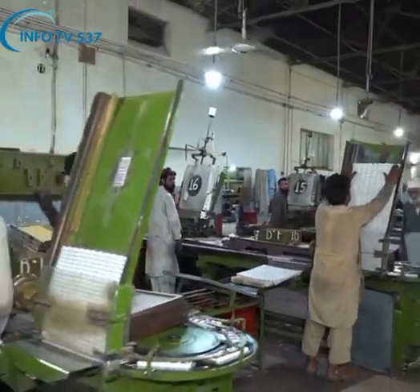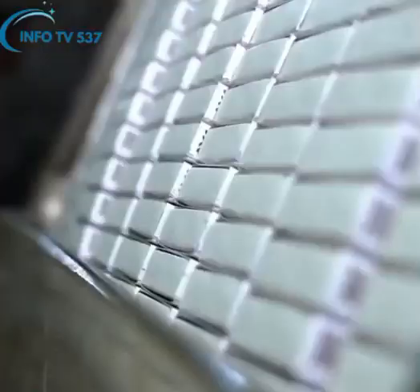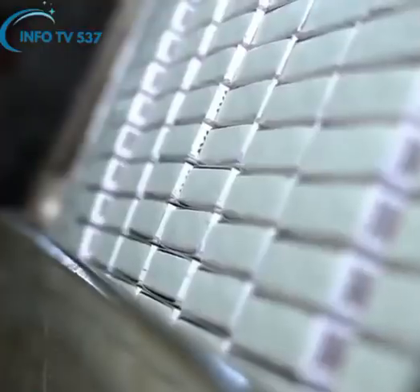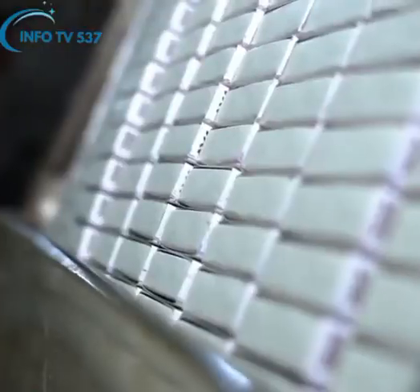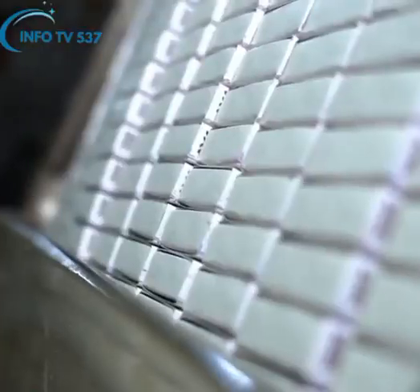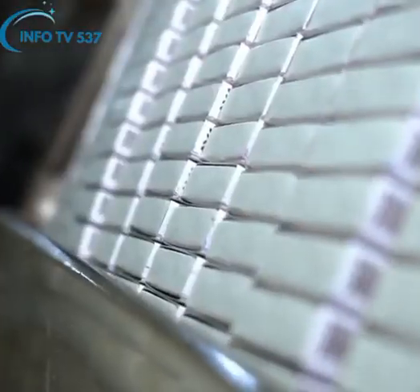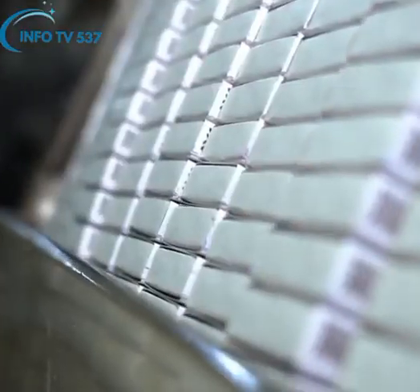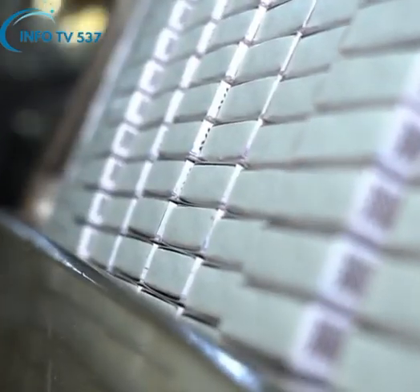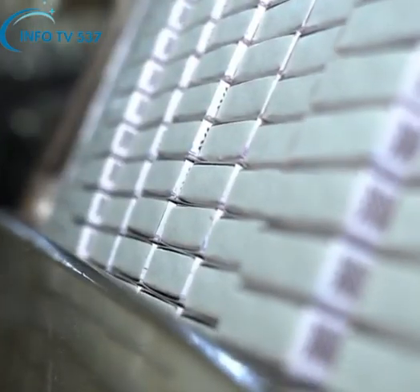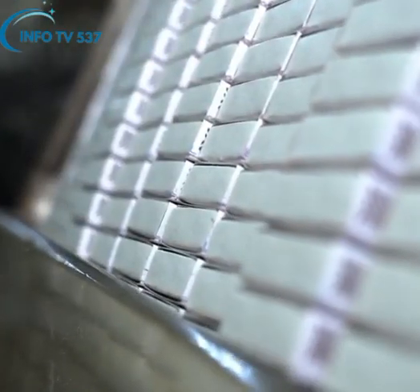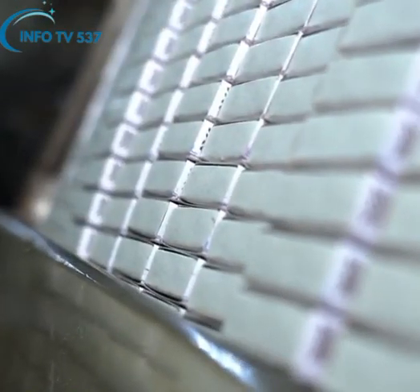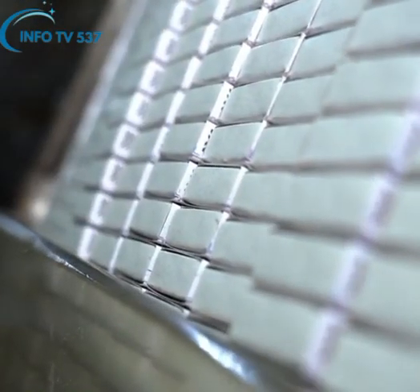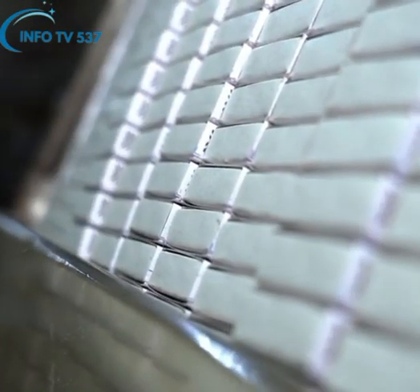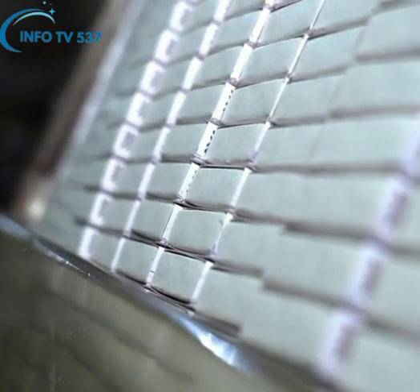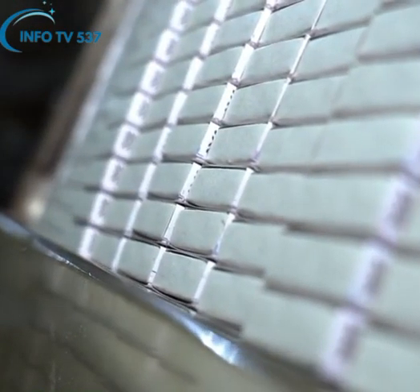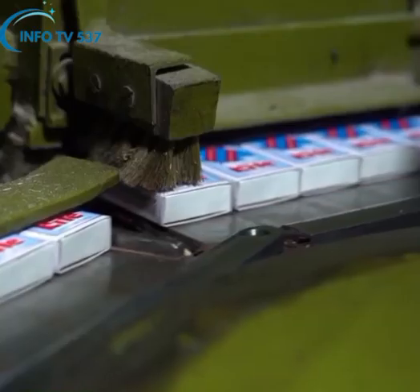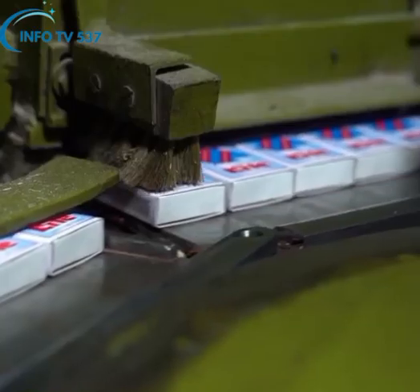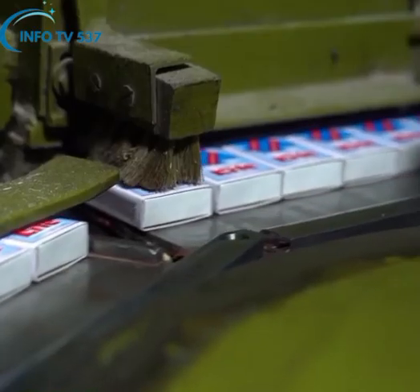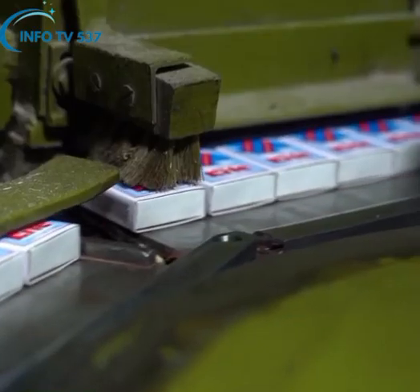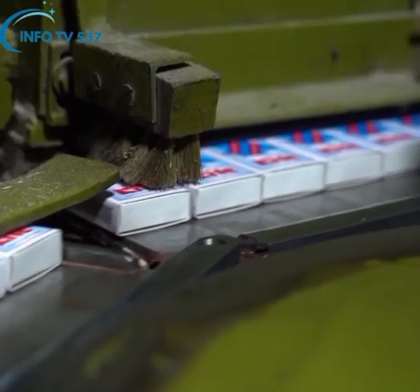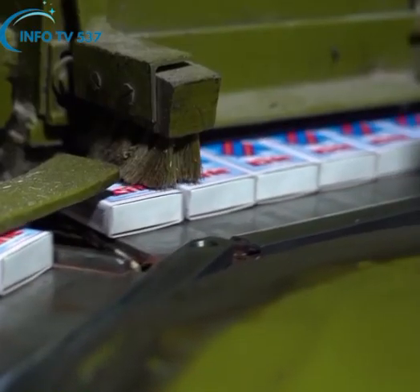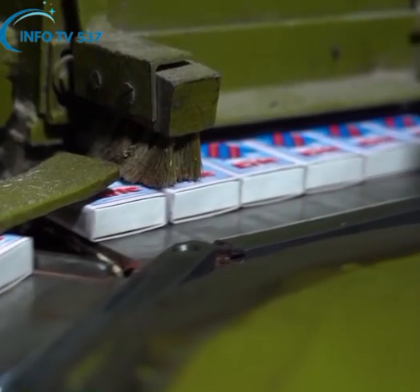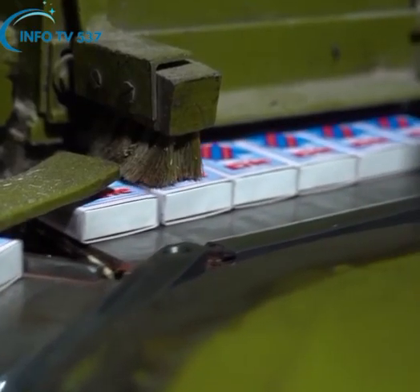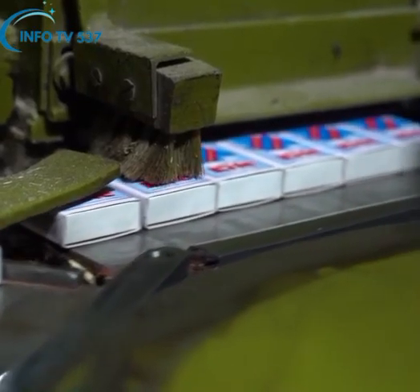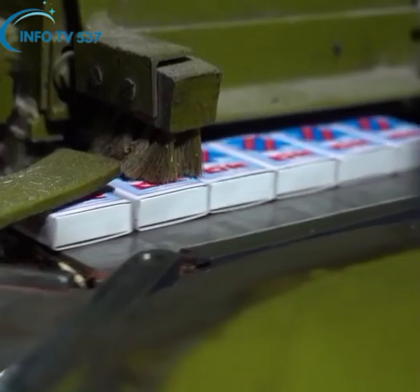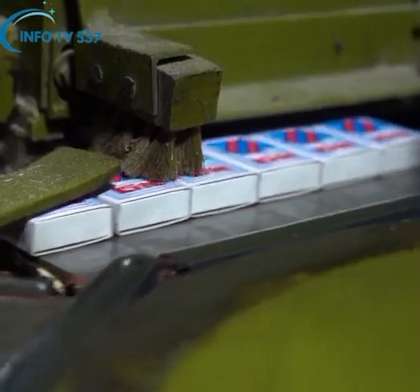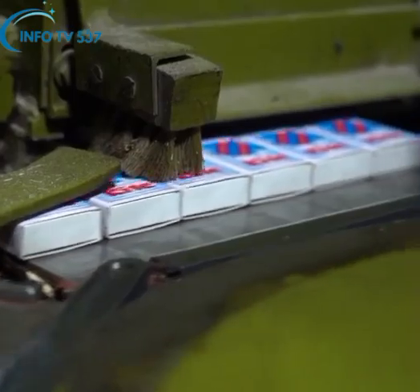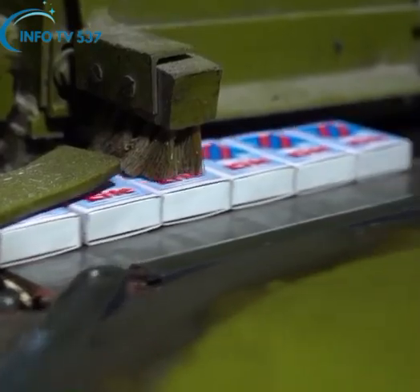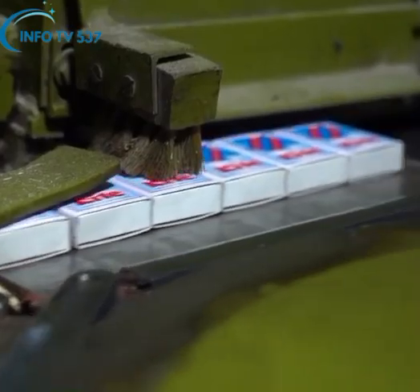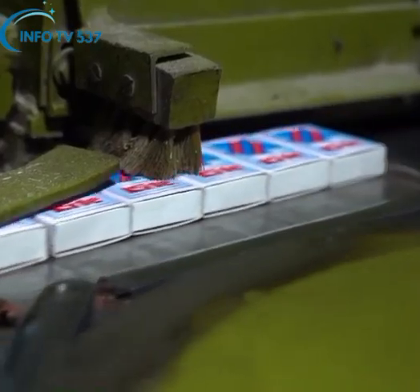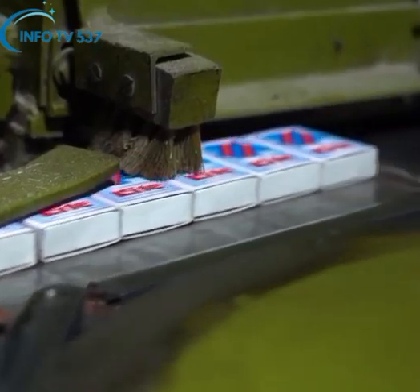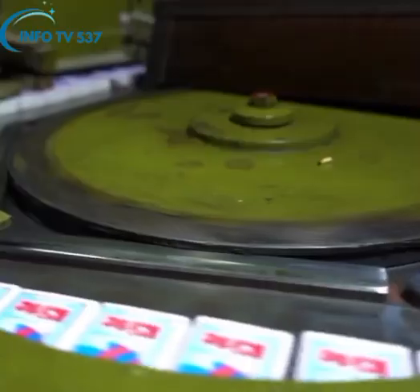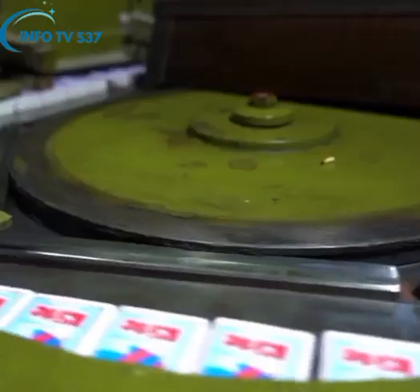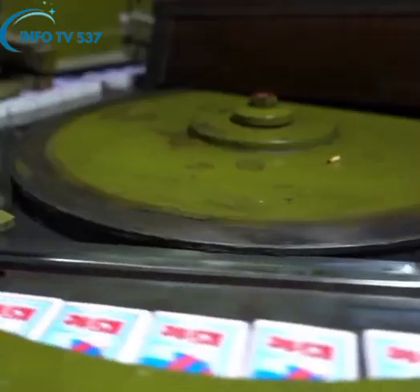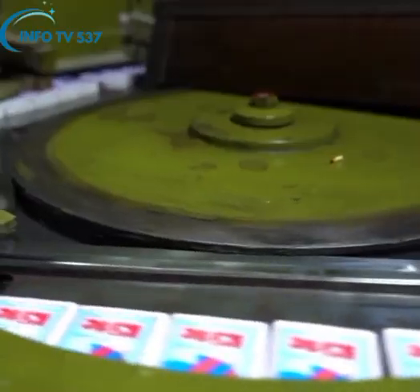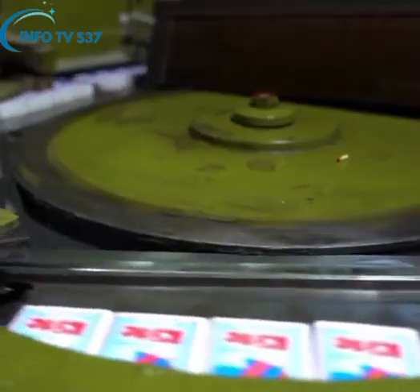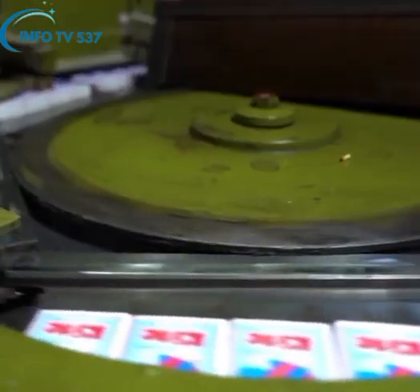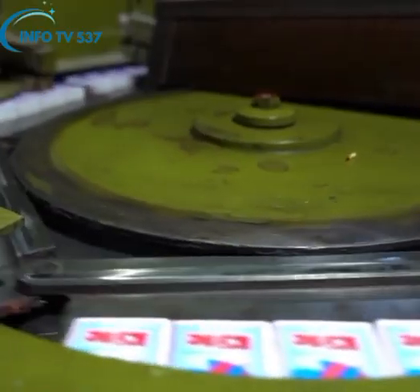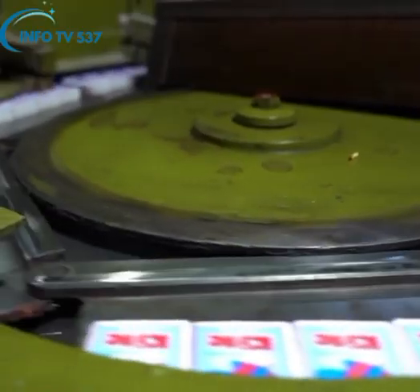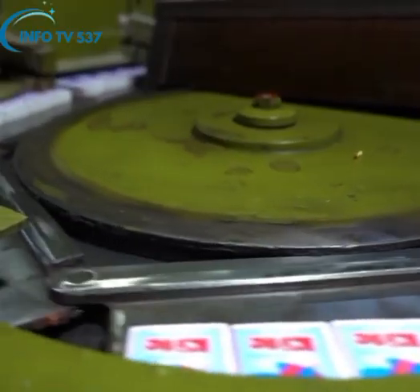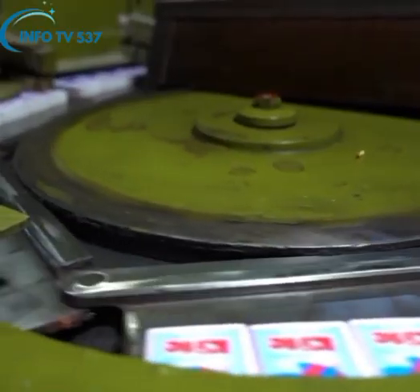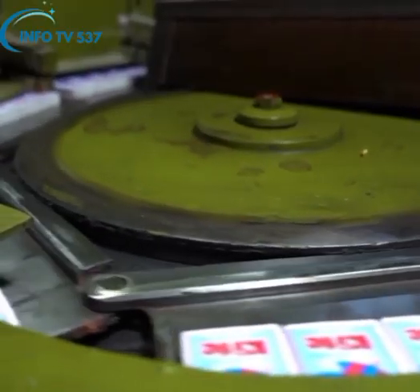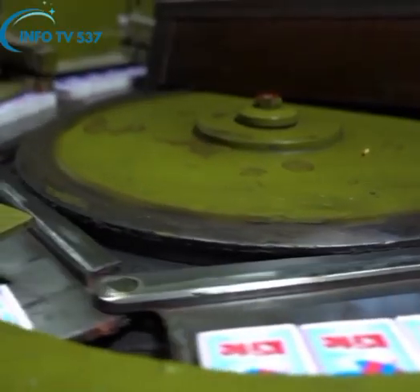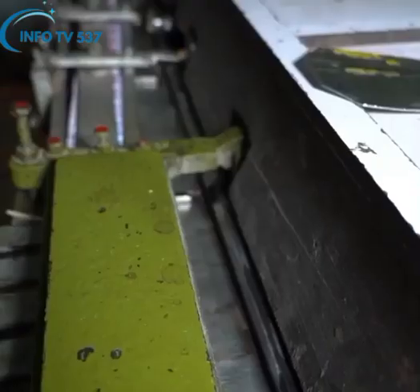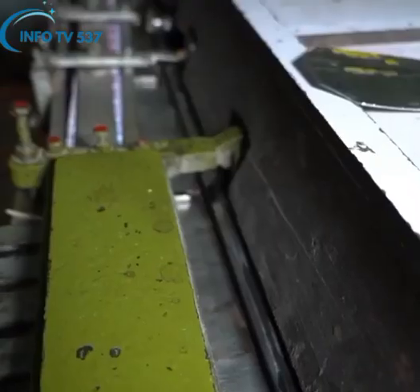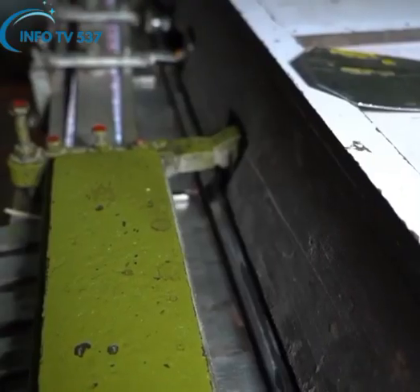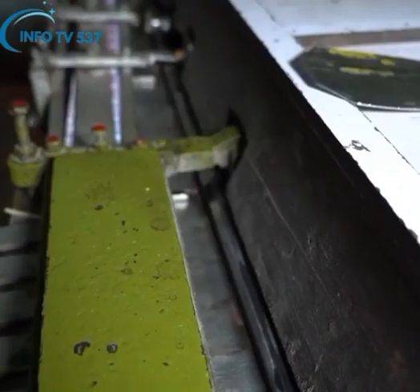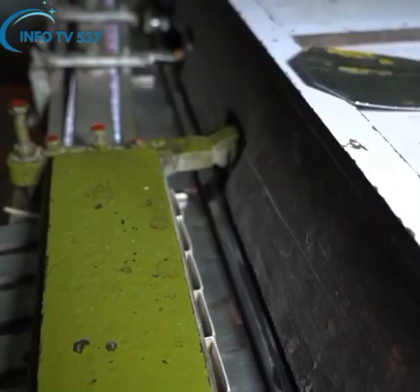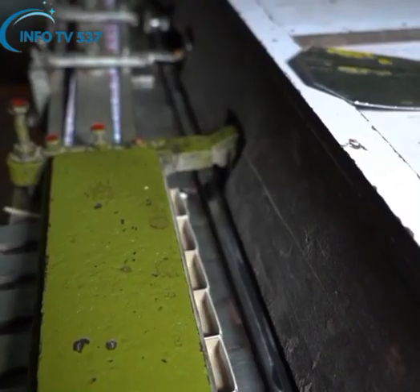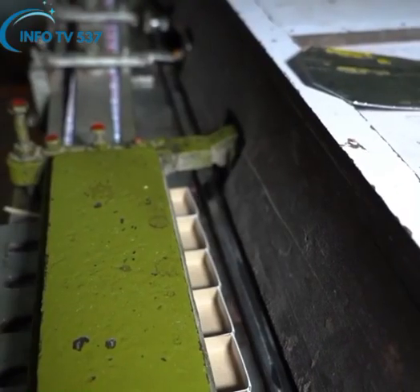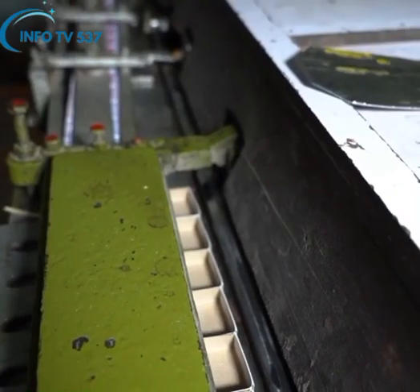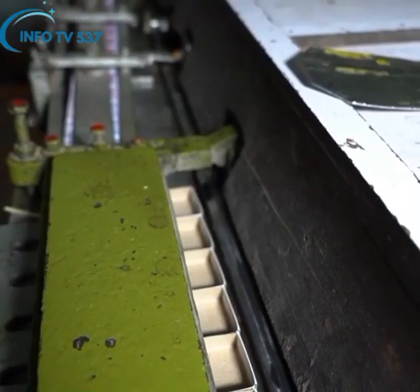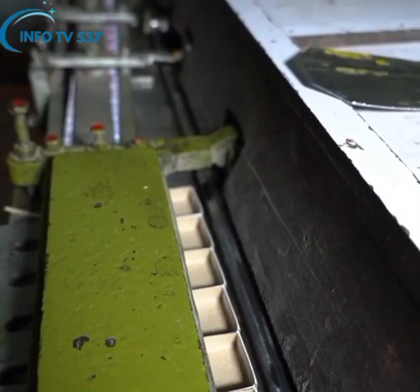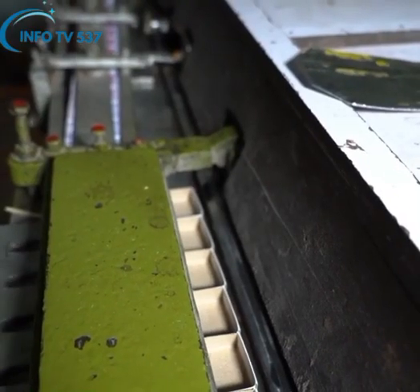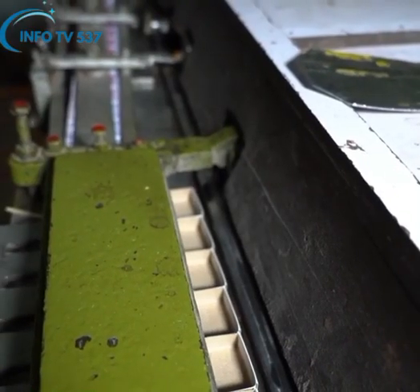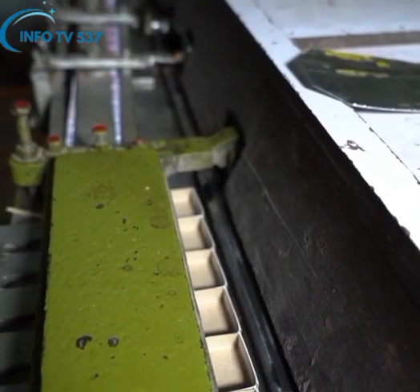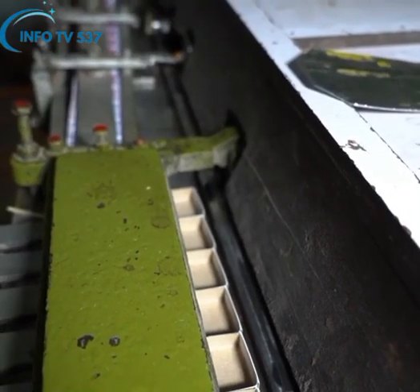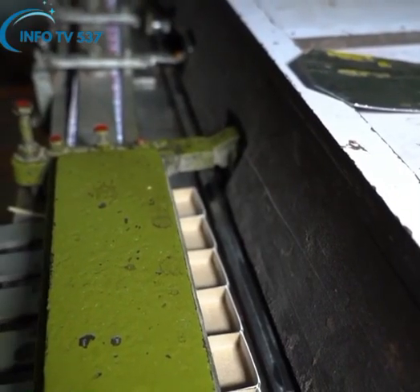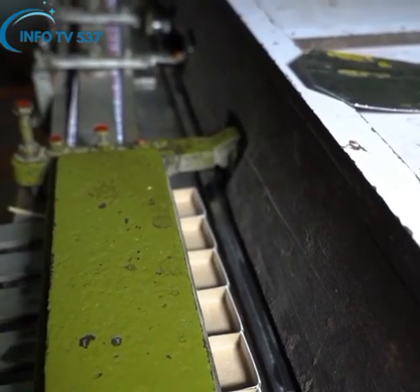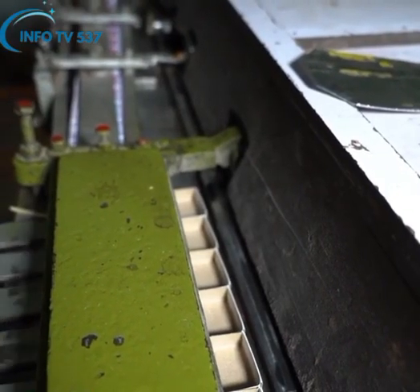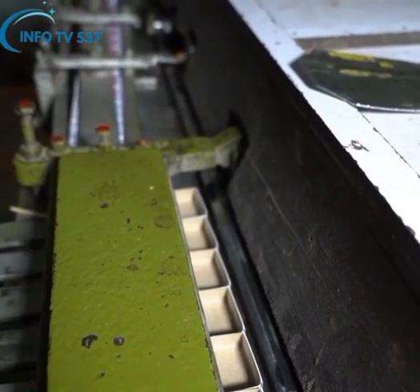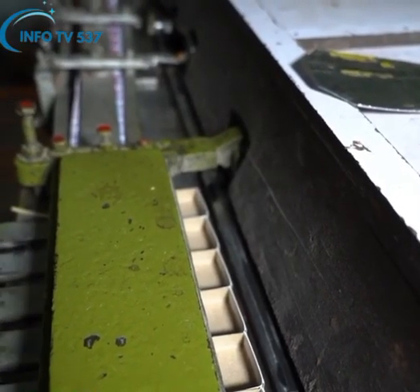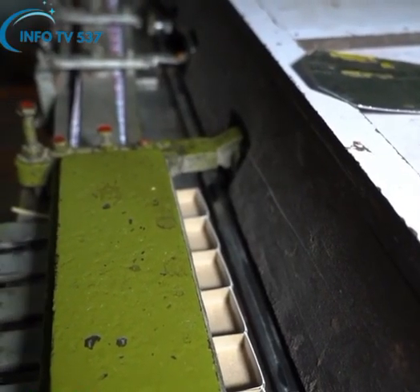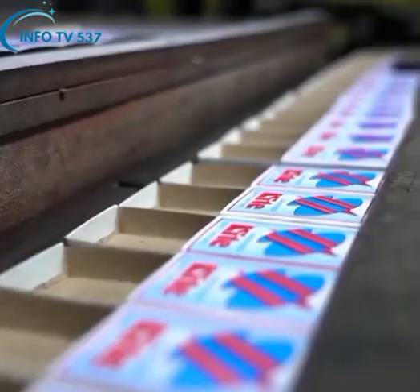Finally, in the filling section, the prepared match pouches are filled into a specified quantity of match boxes.